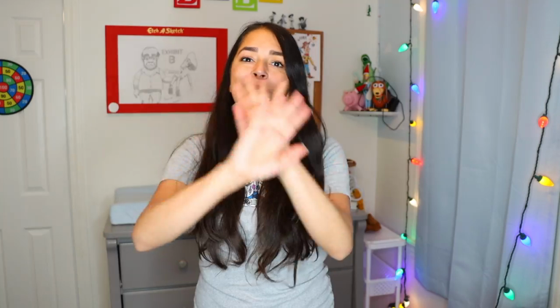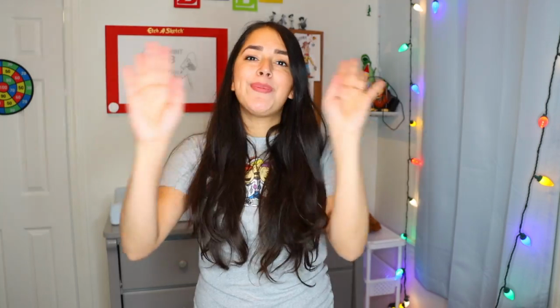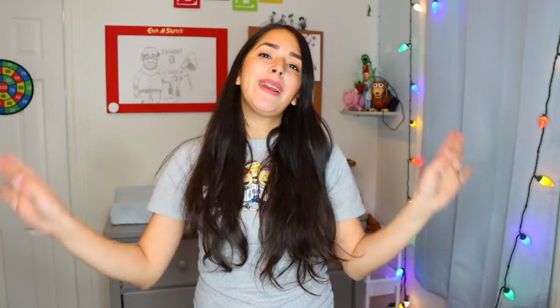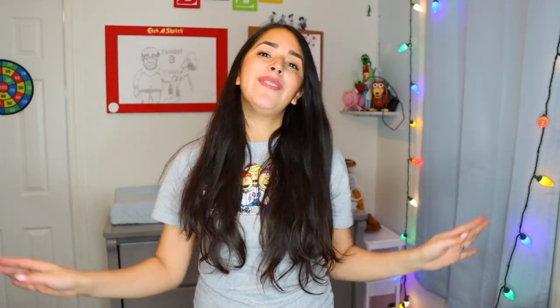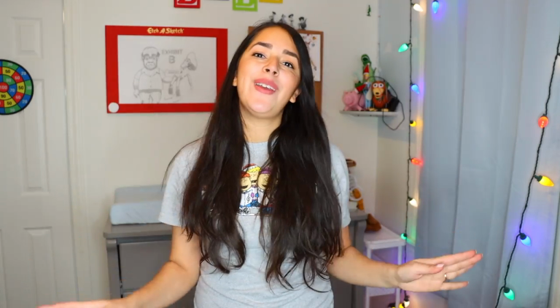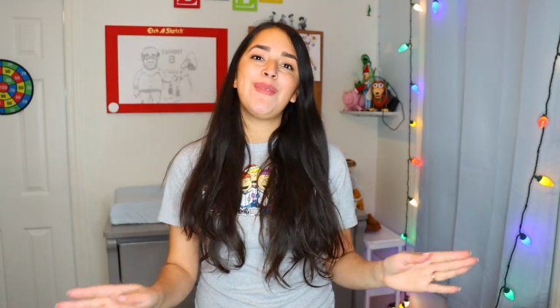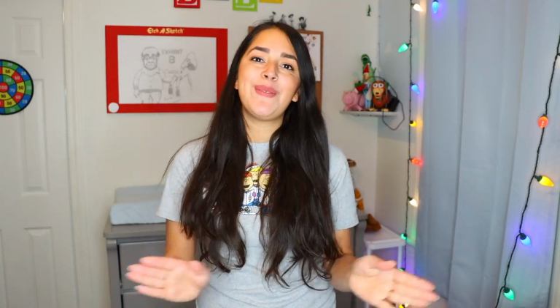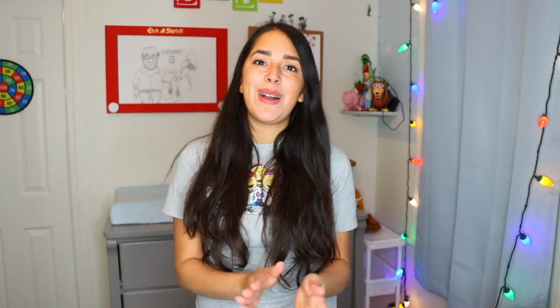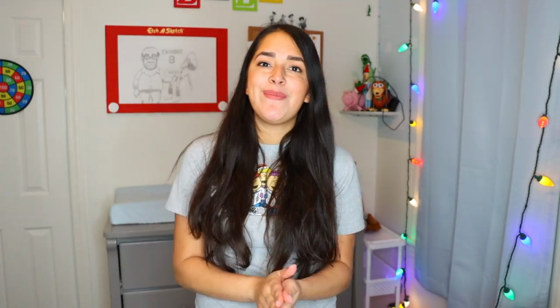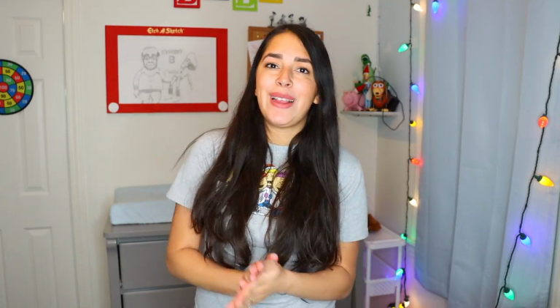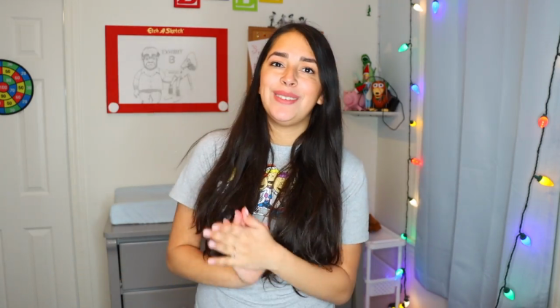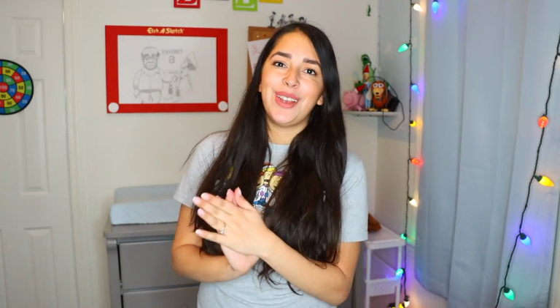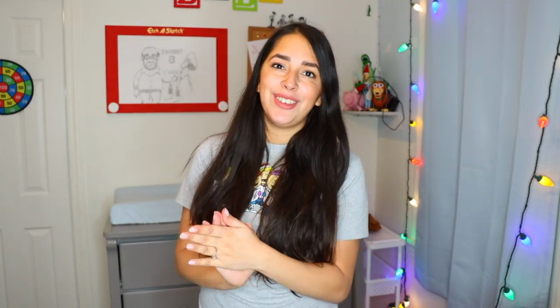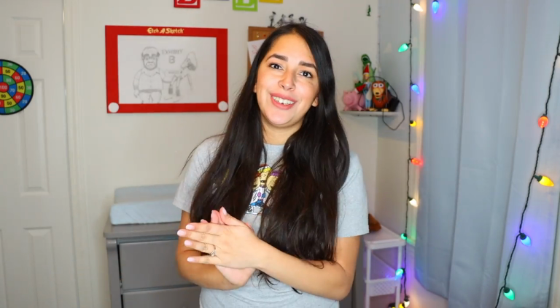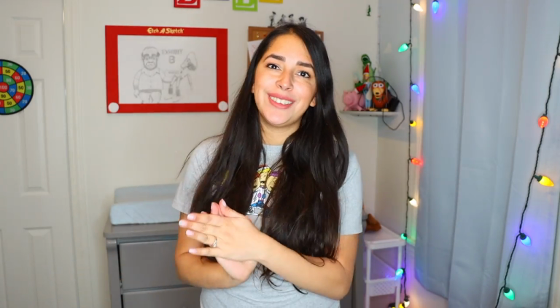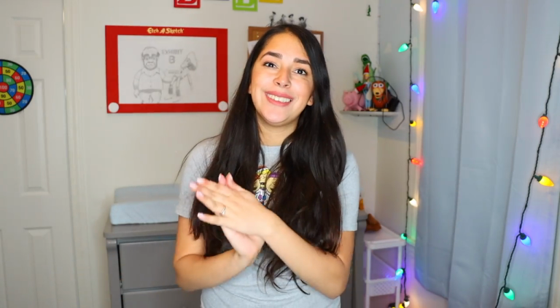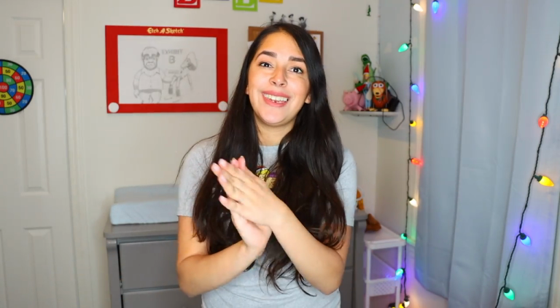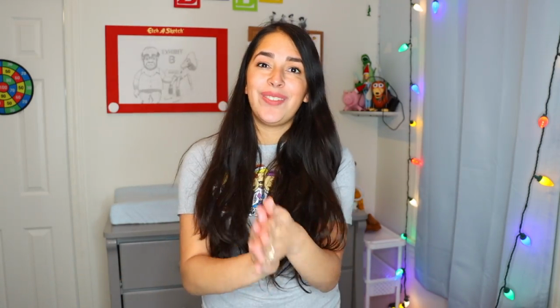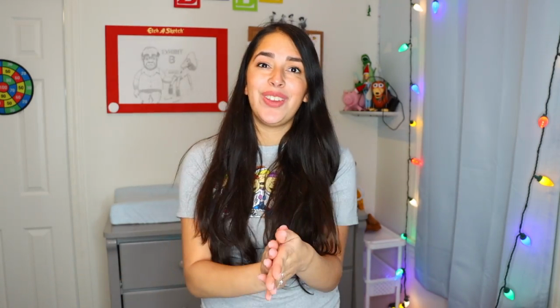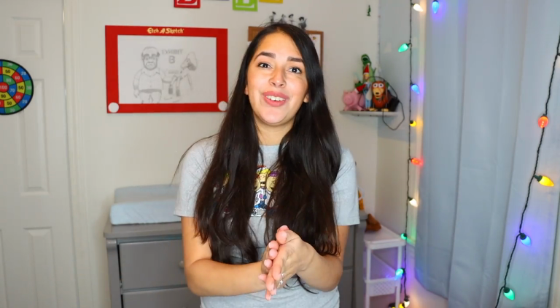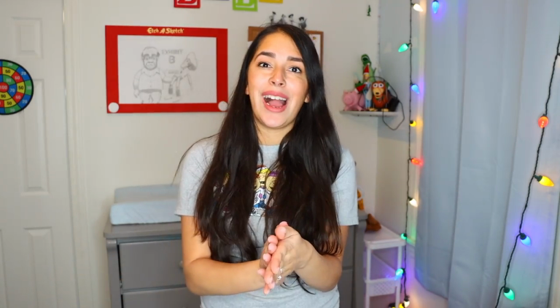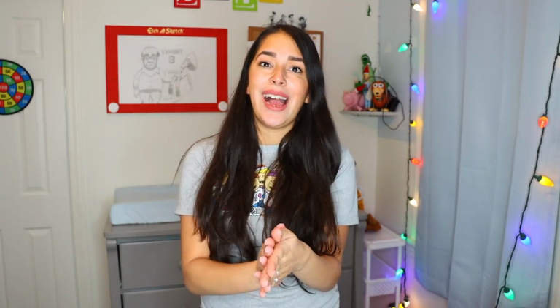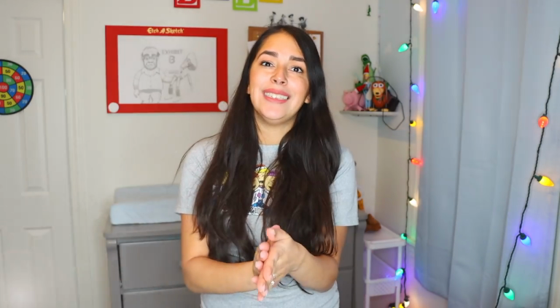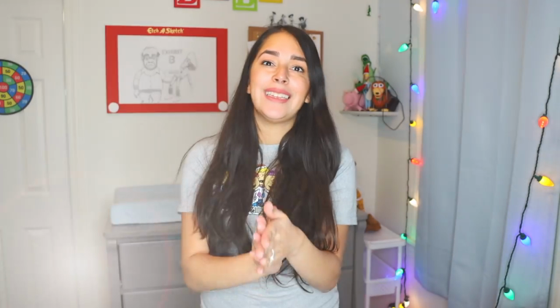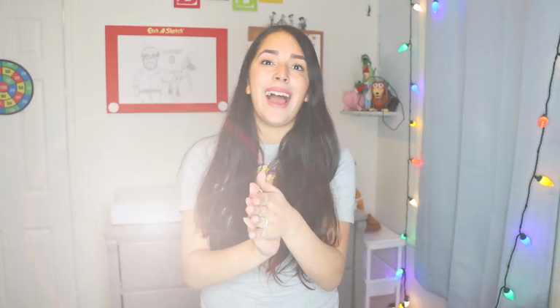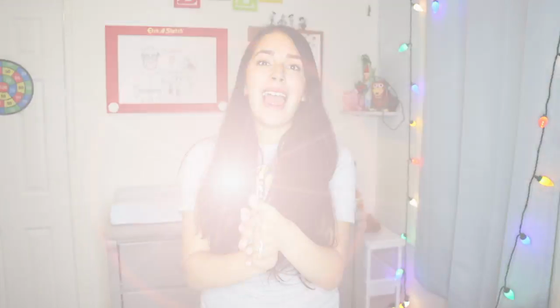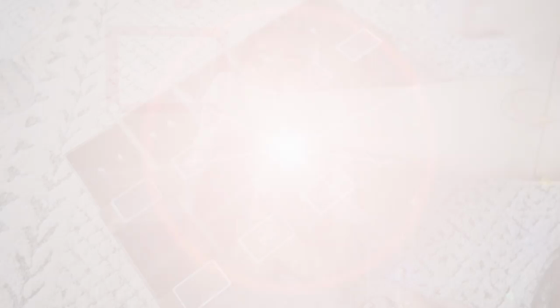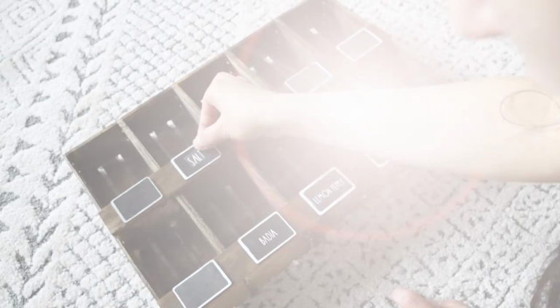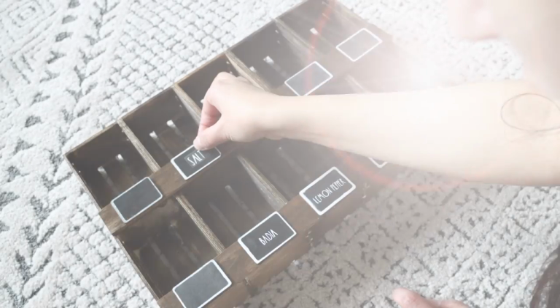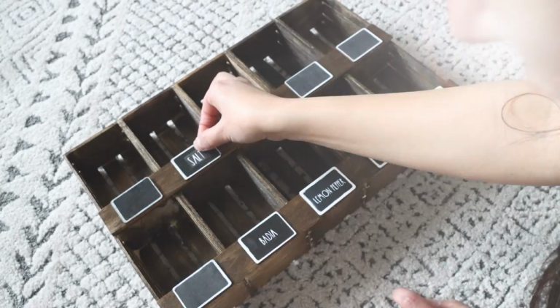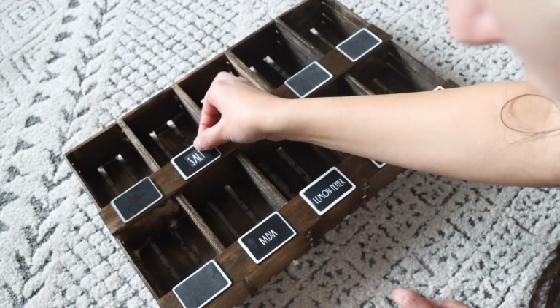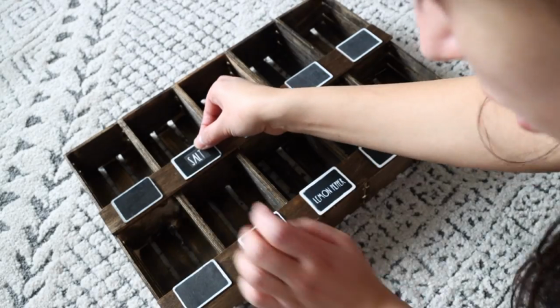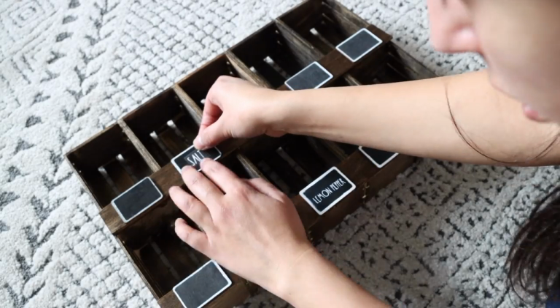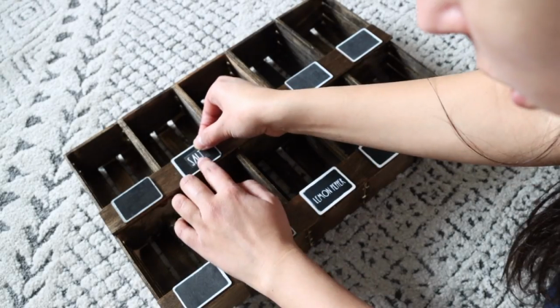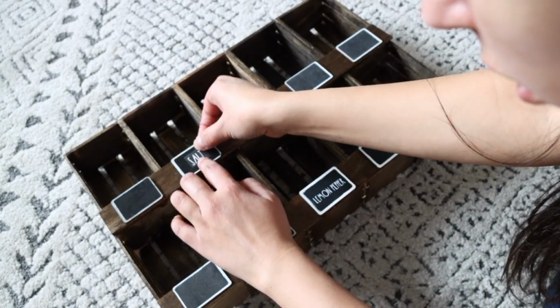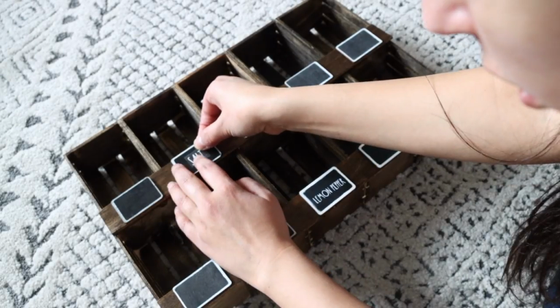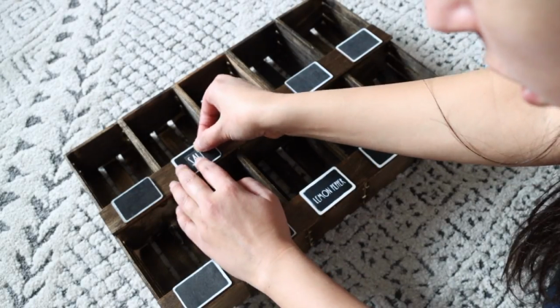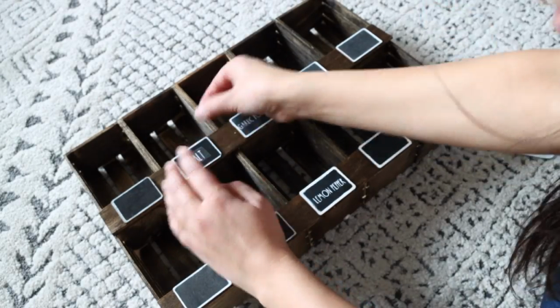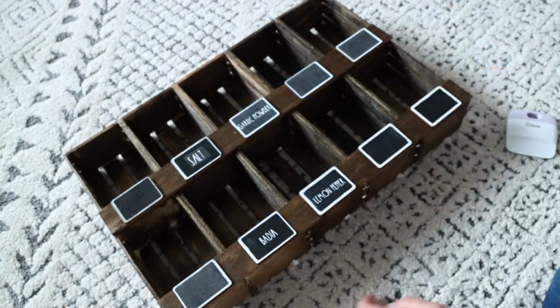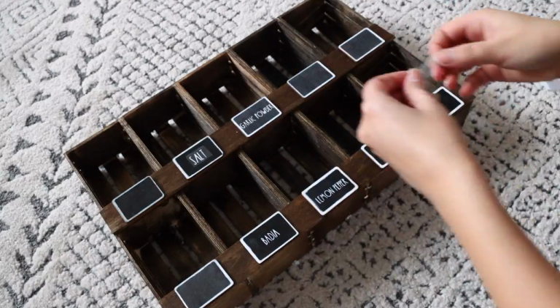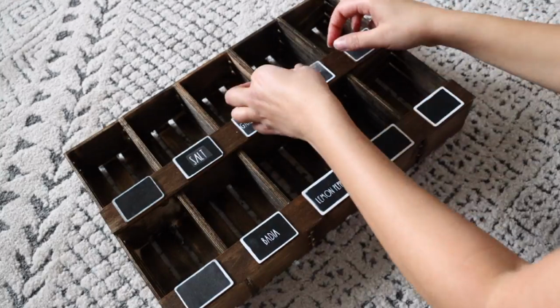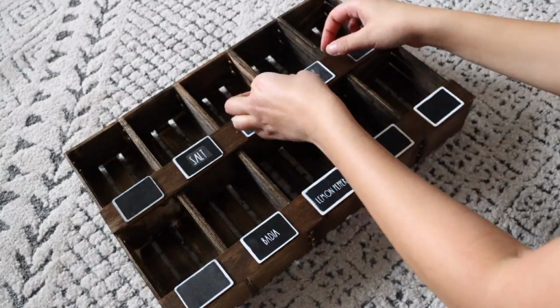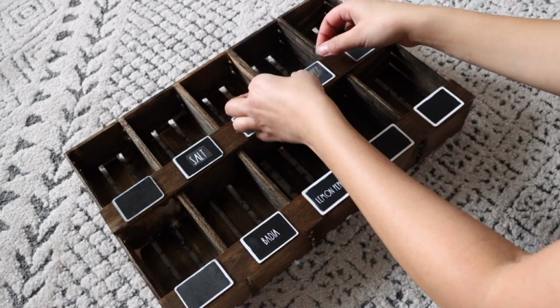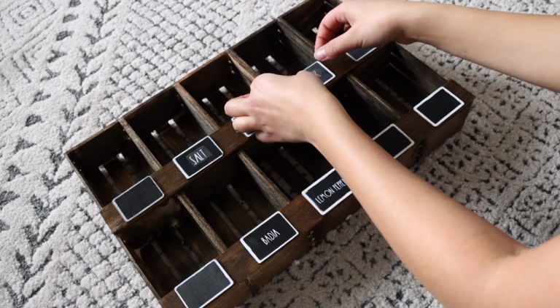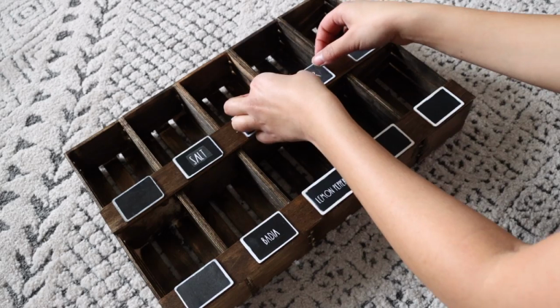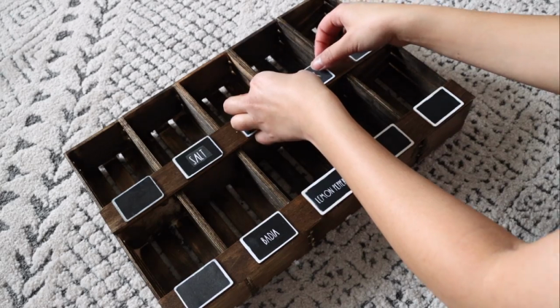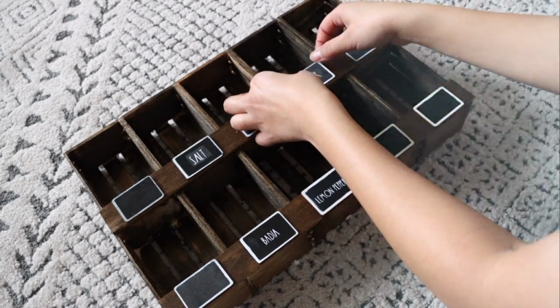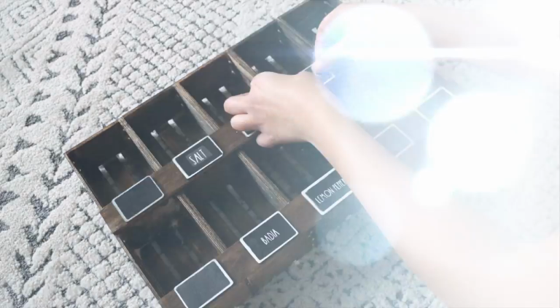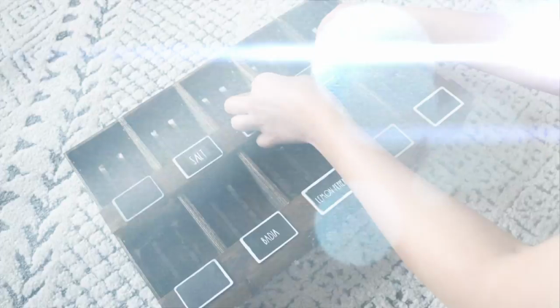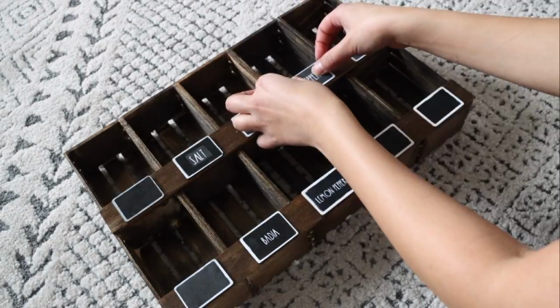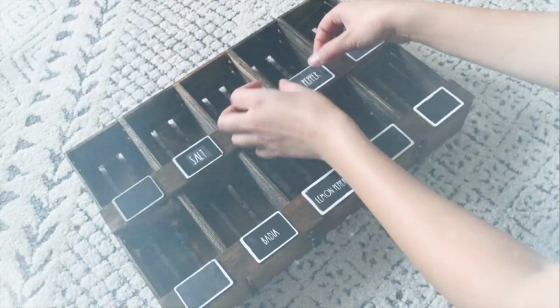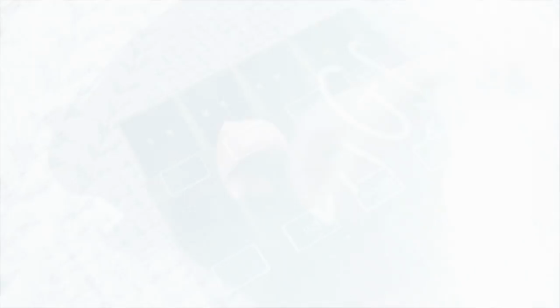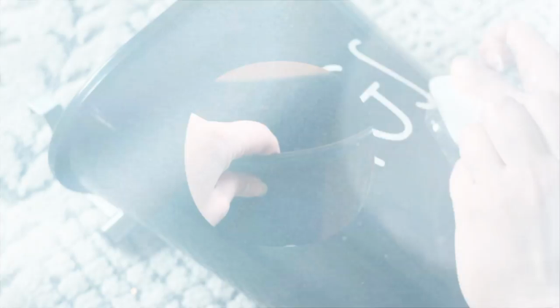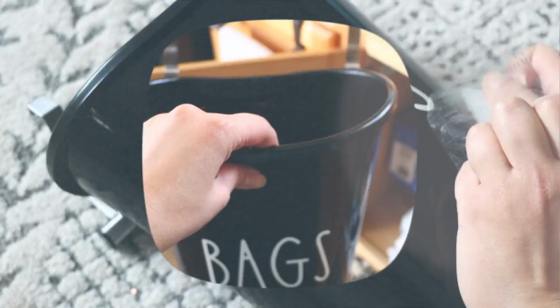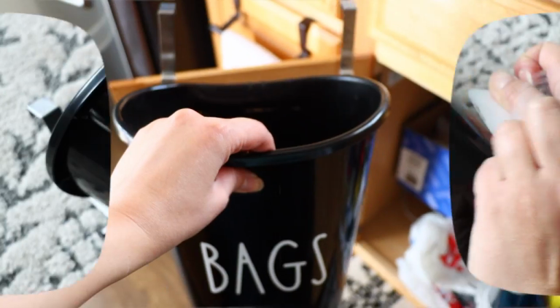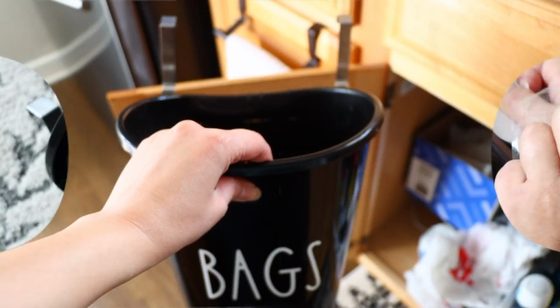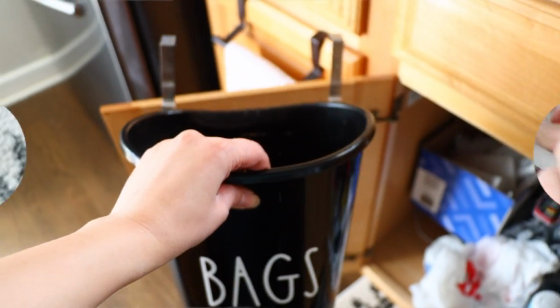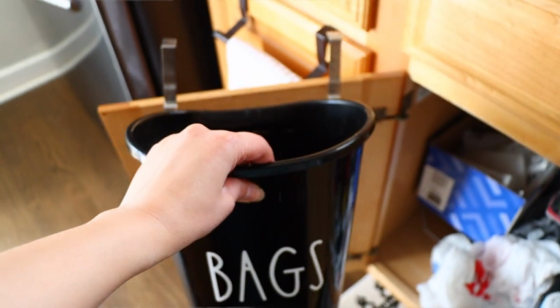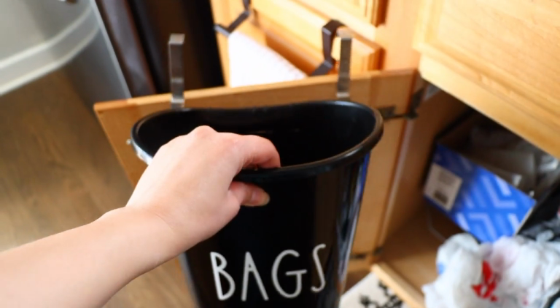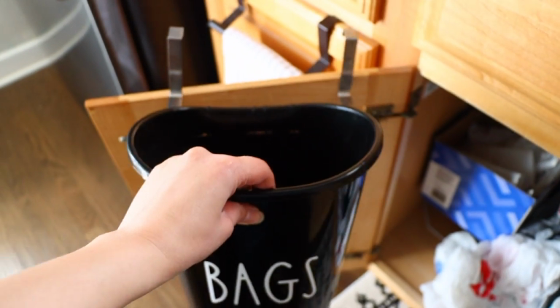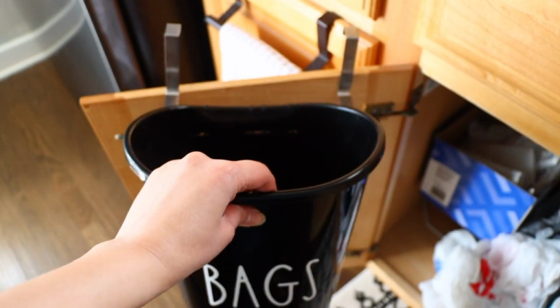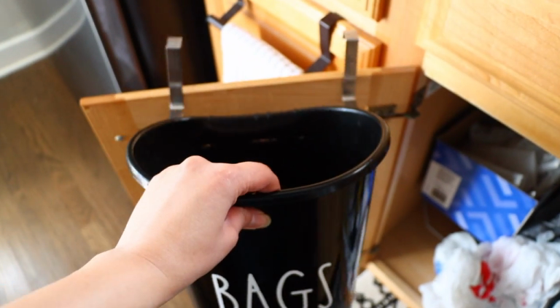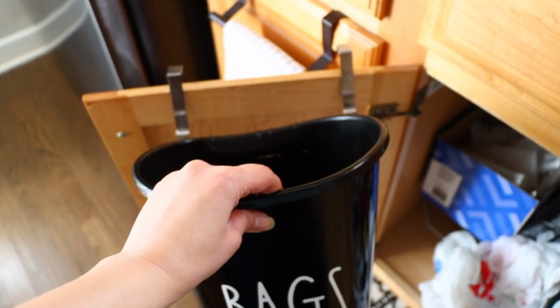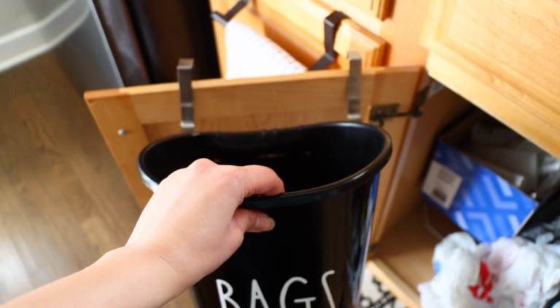What's up, Raggy Family! Welcome back to my channel. So today for you guys, I have the best organizing DIYs and hacks of this year.